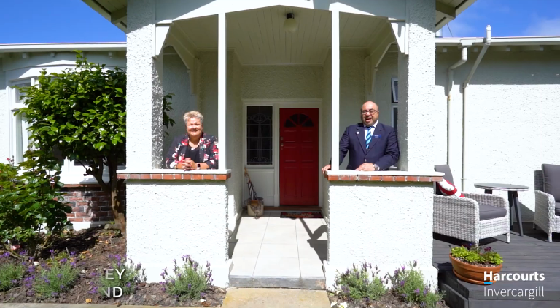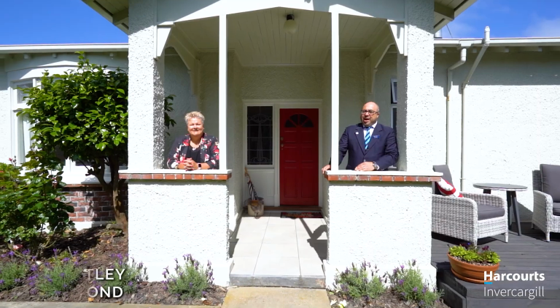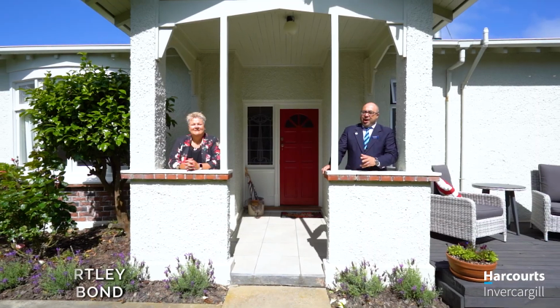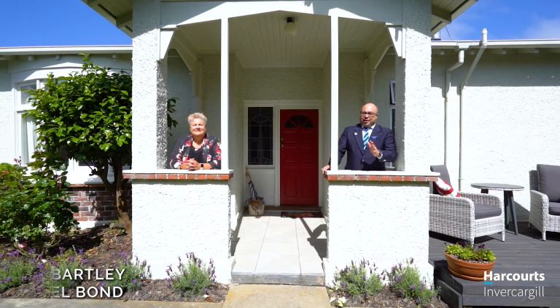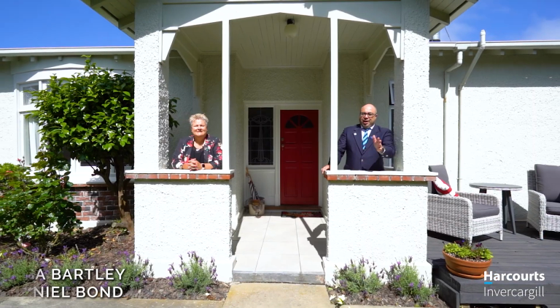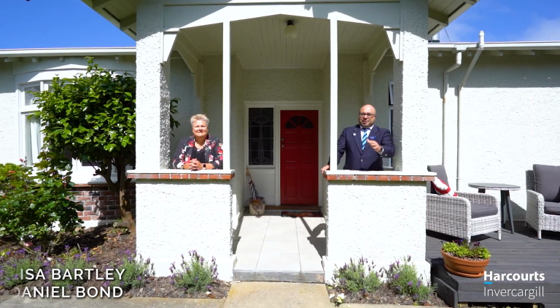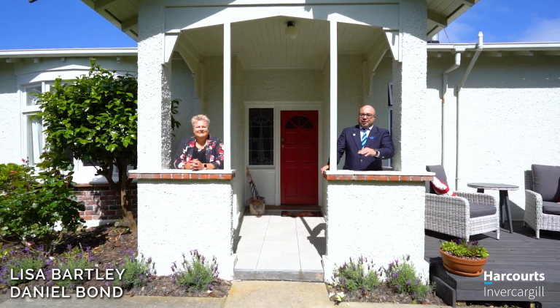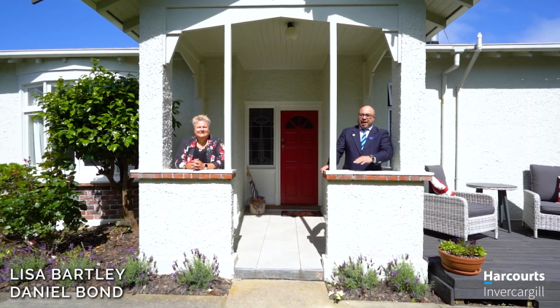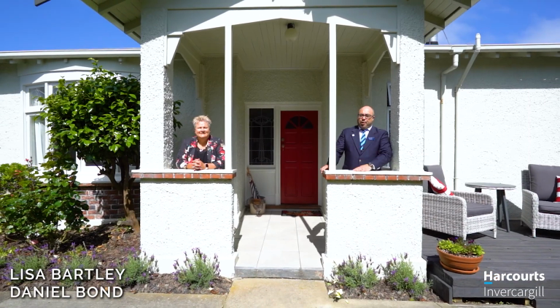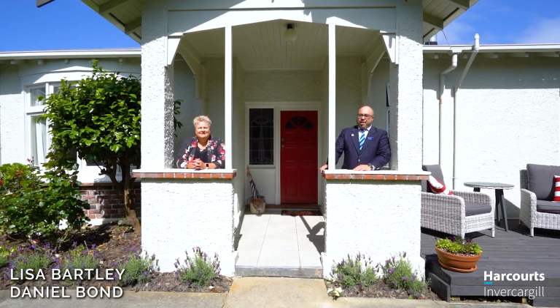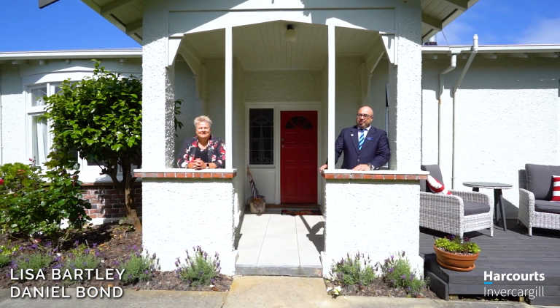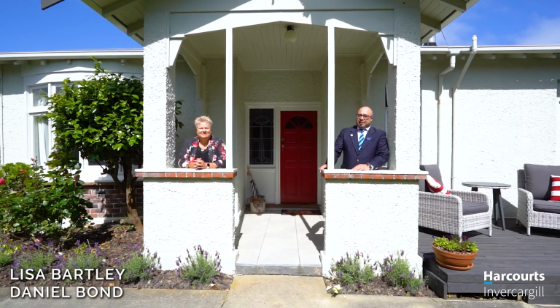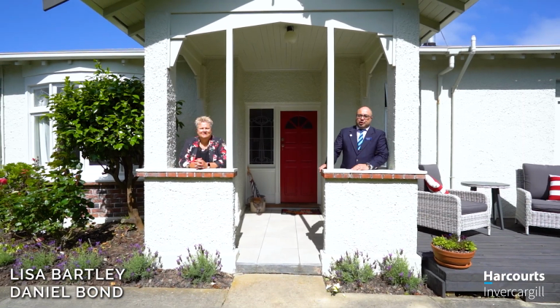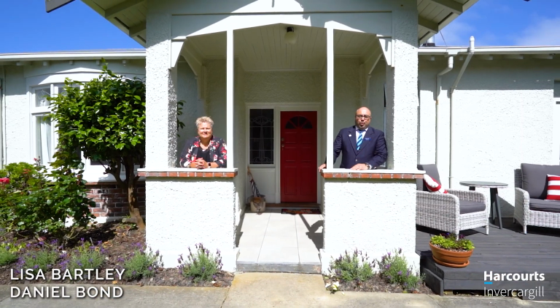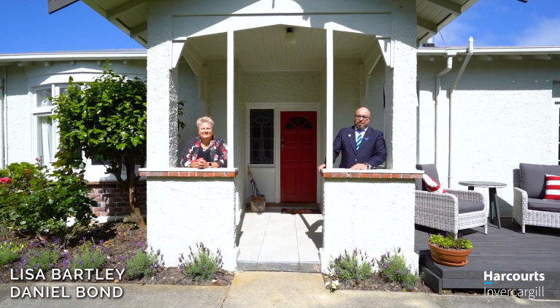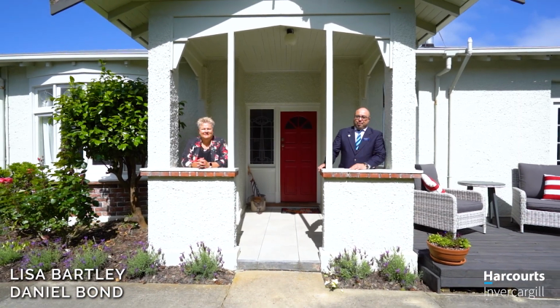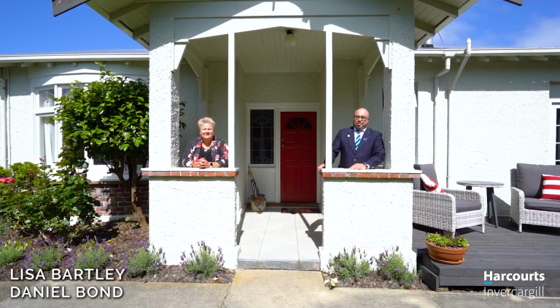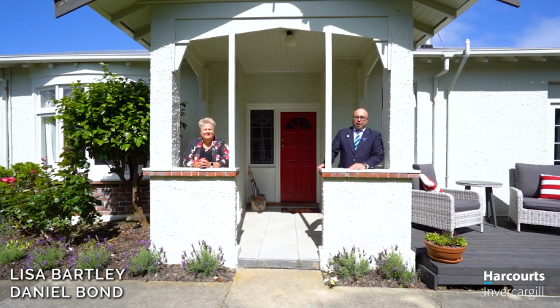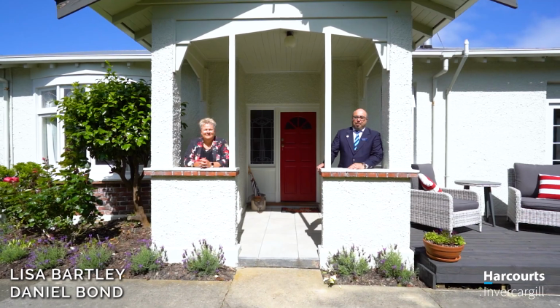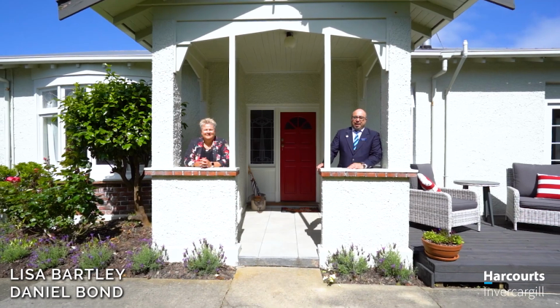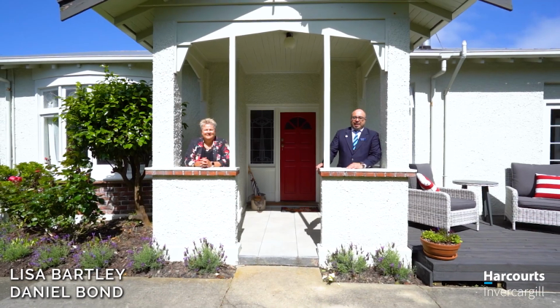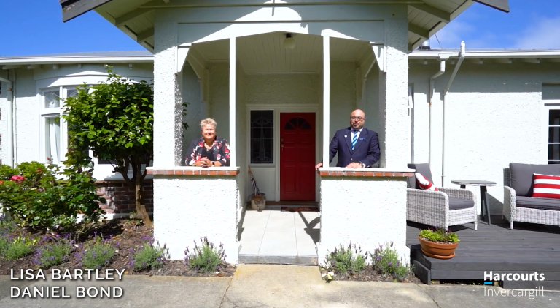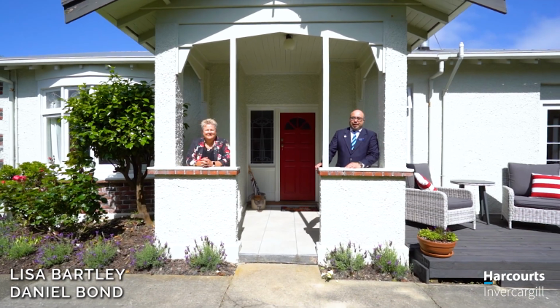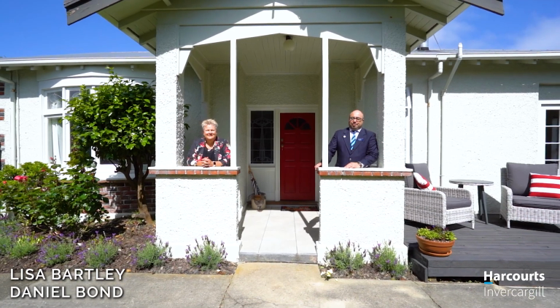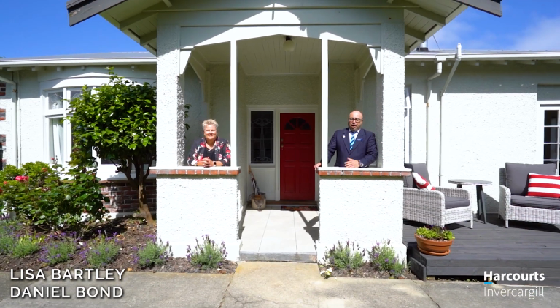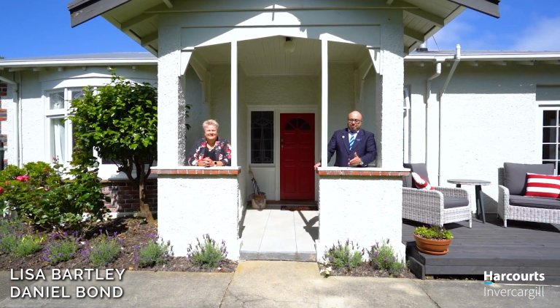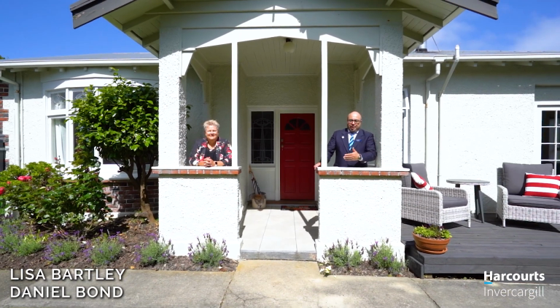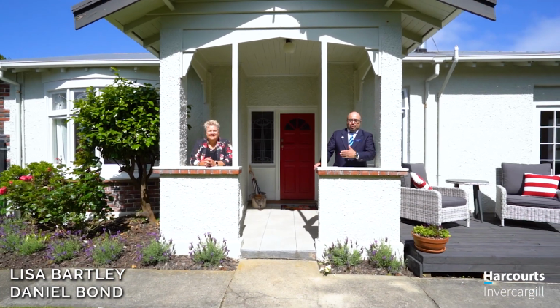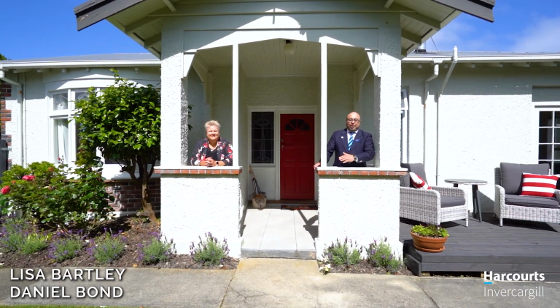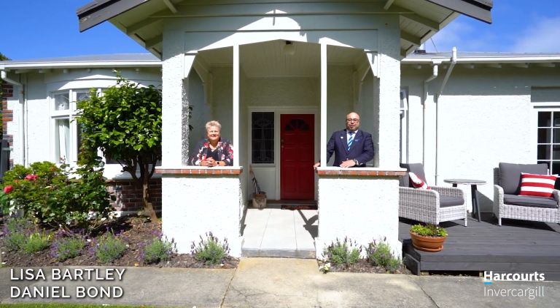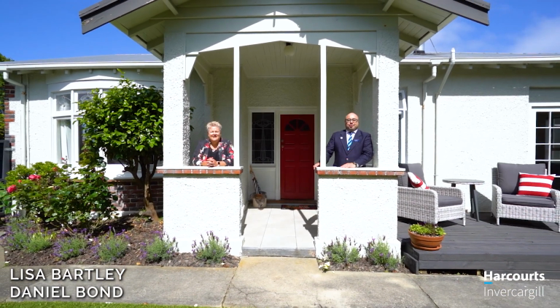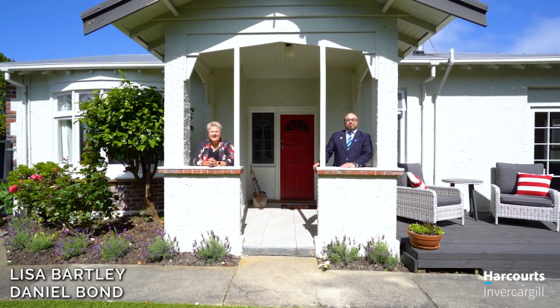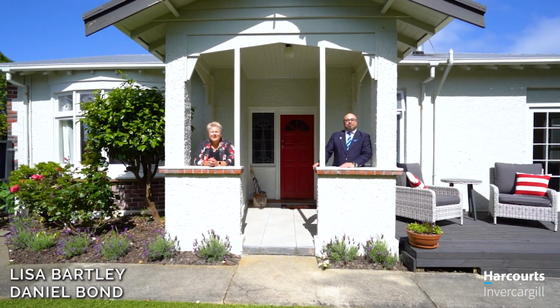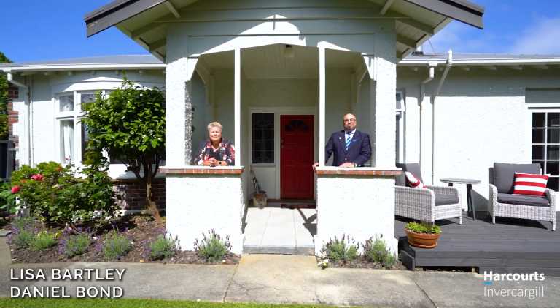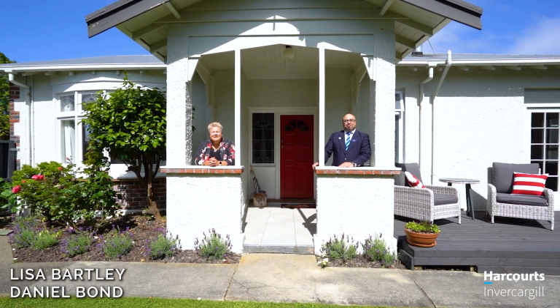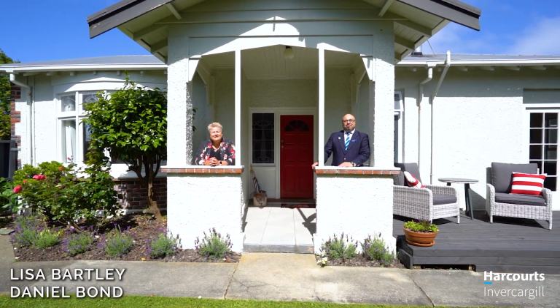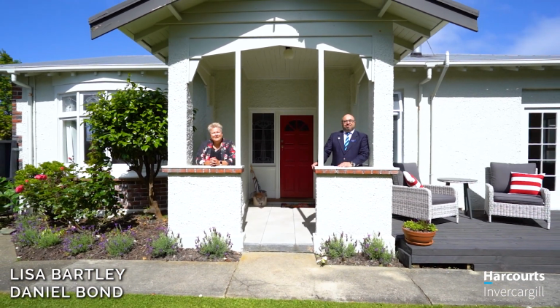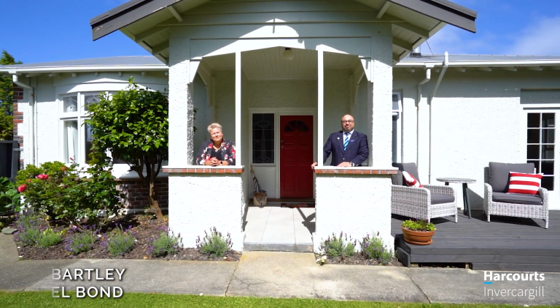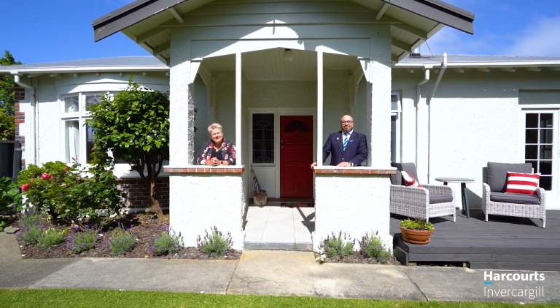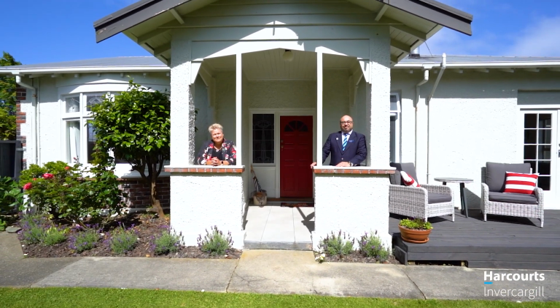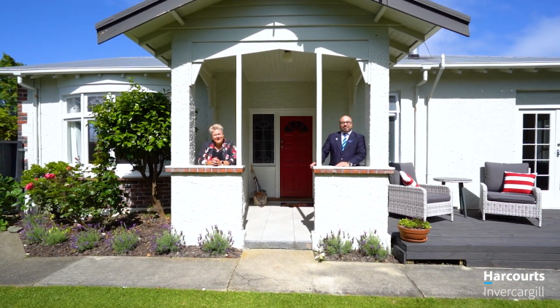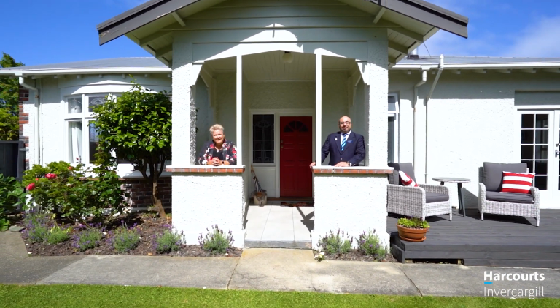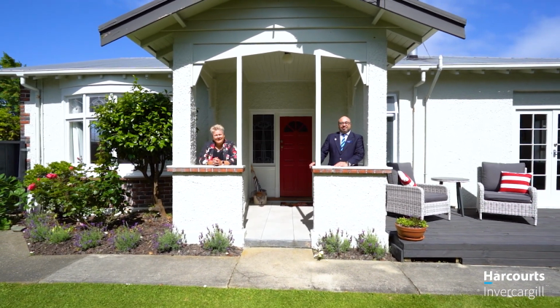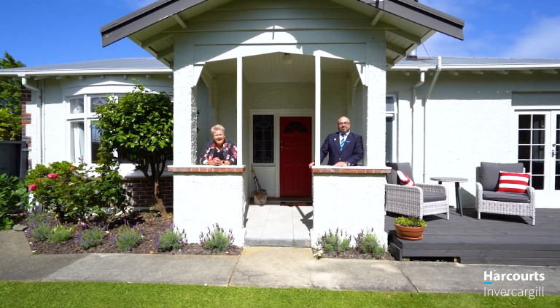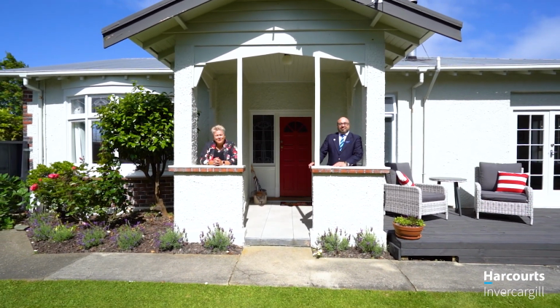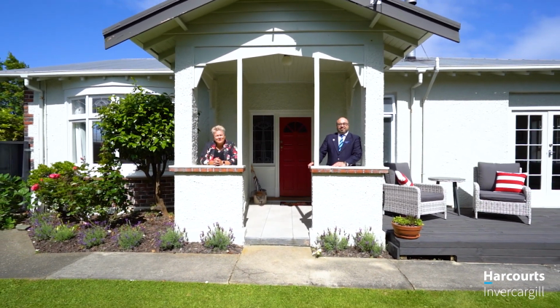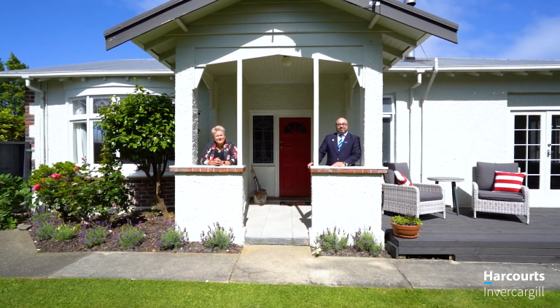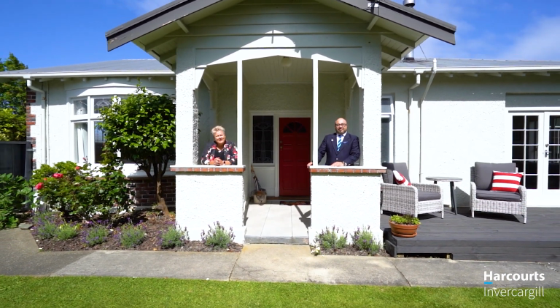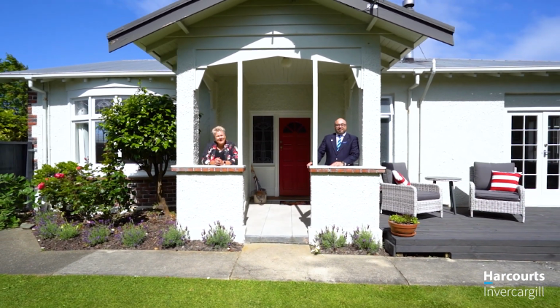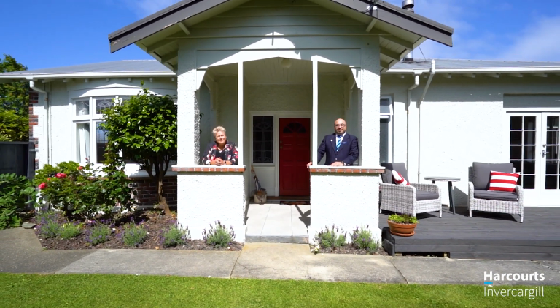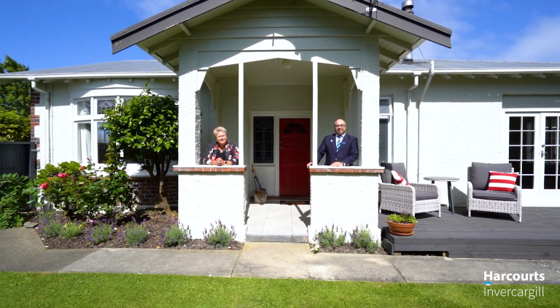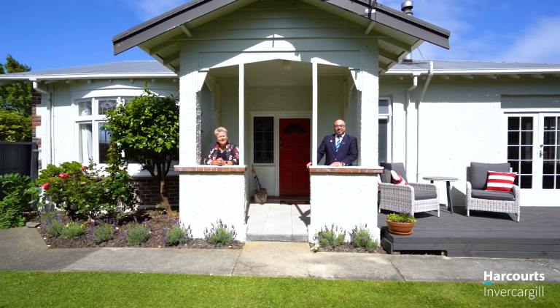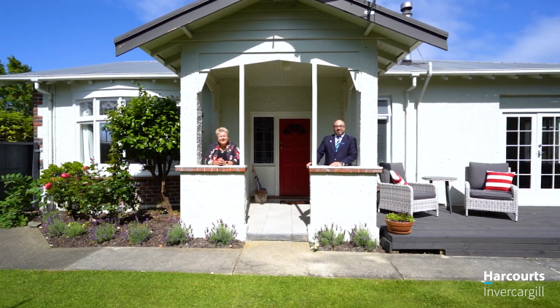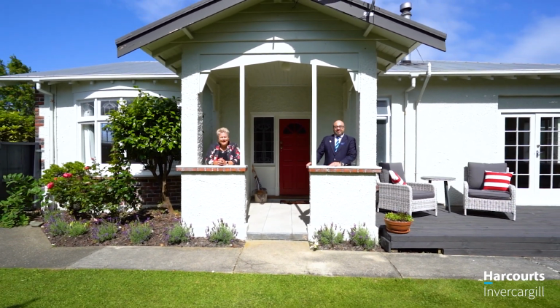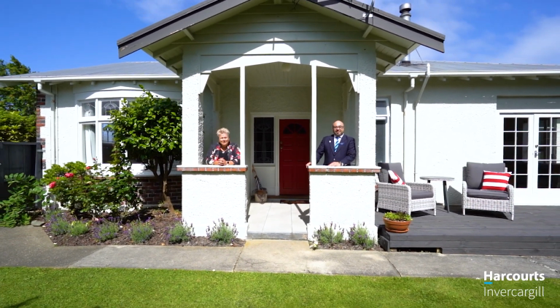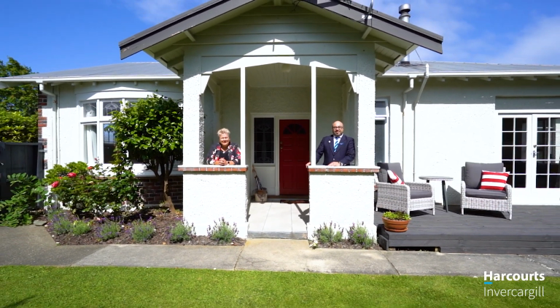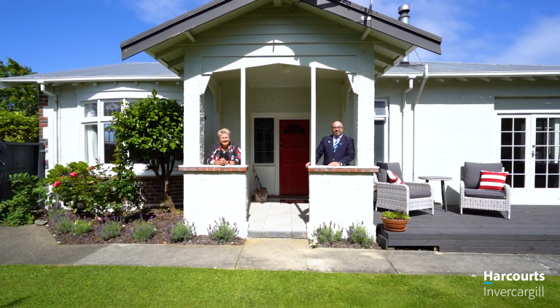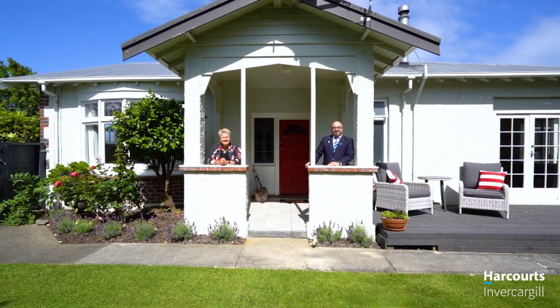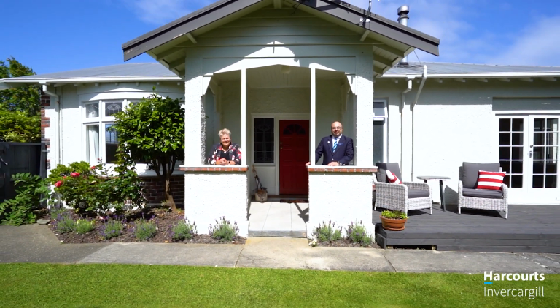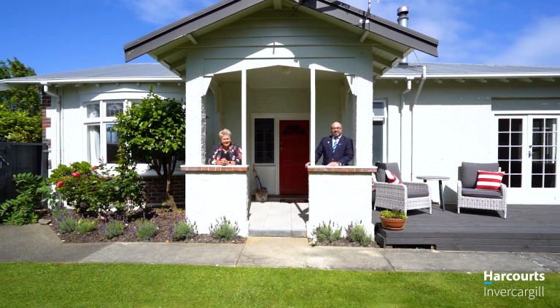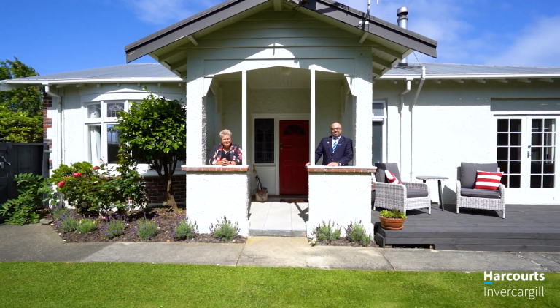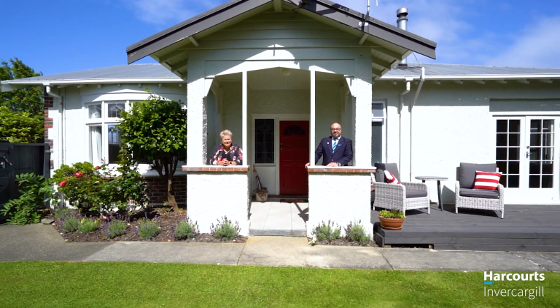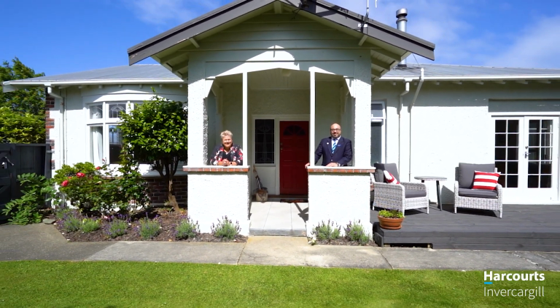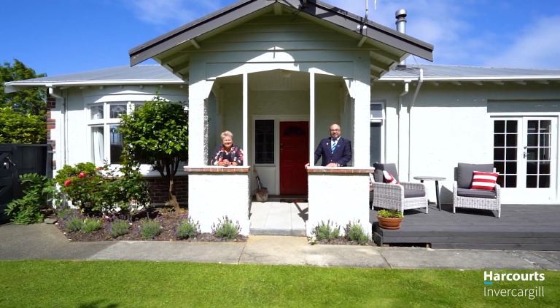Hi guys, today we're at this sweet property on Bank Street. I'm Daniel Bond and I'm Lisa from Team Bartley at Harcourt-Dilver-Cargill. Come on in, take a look around.